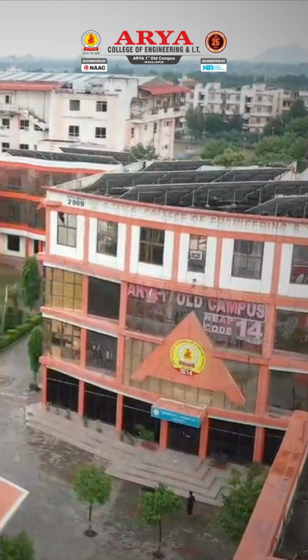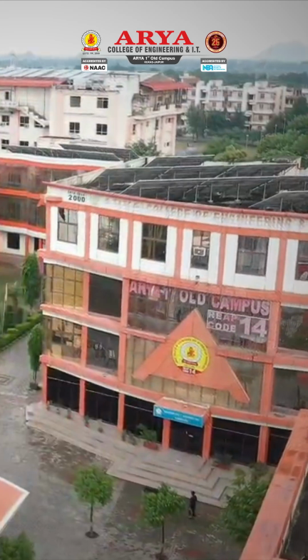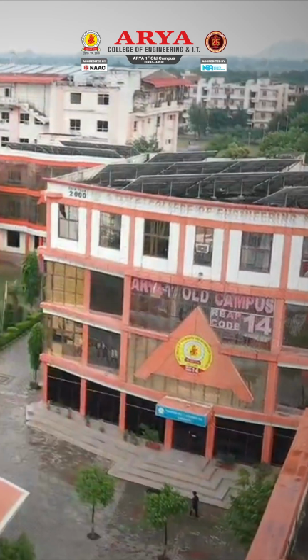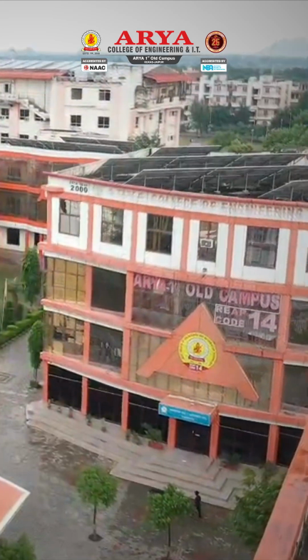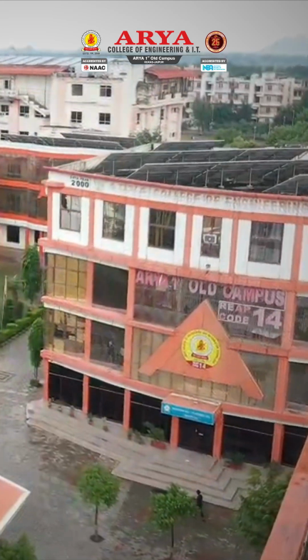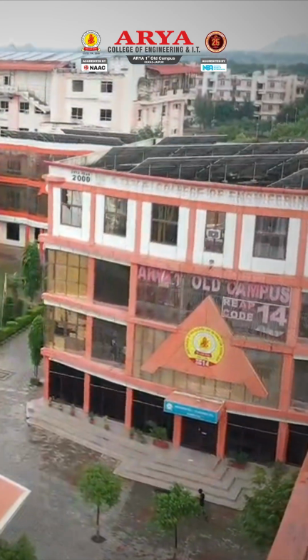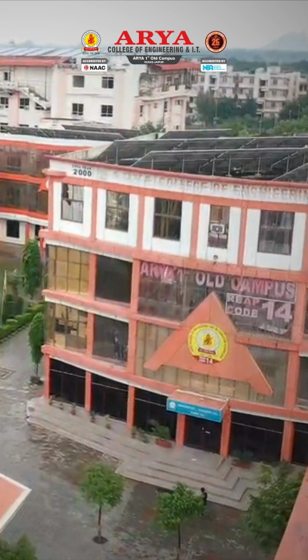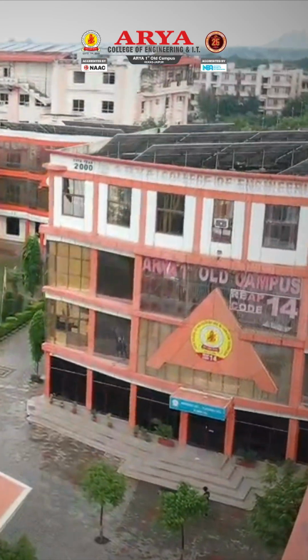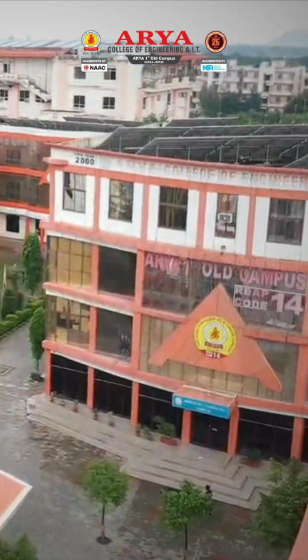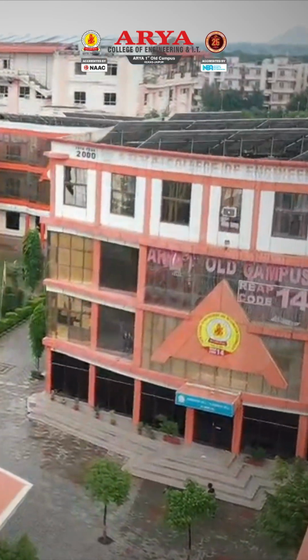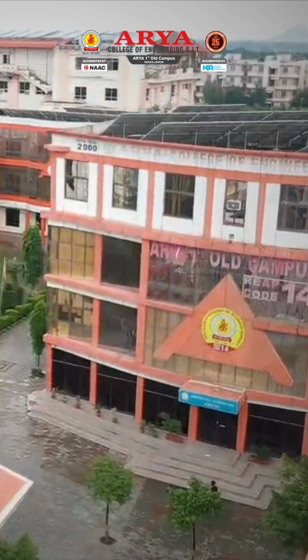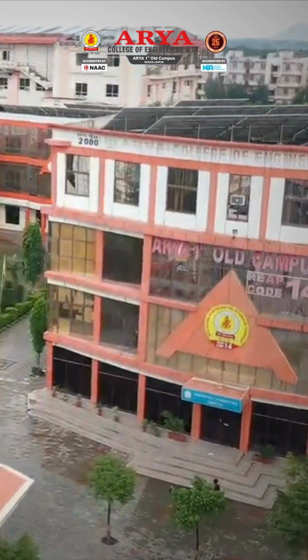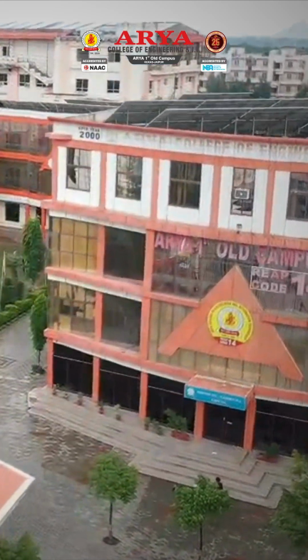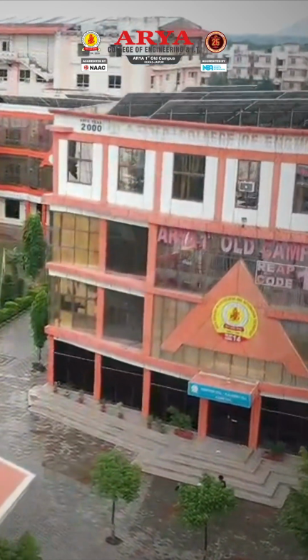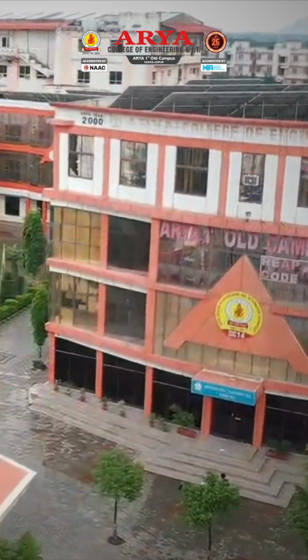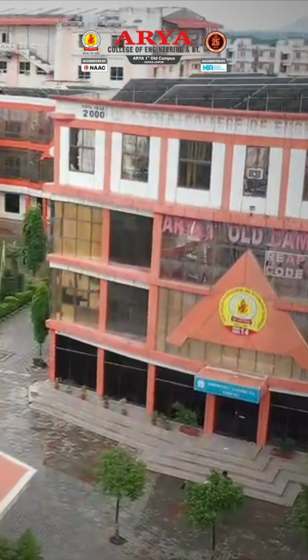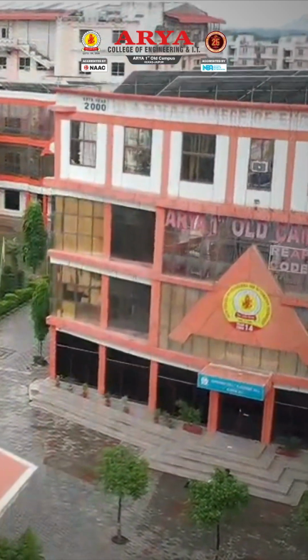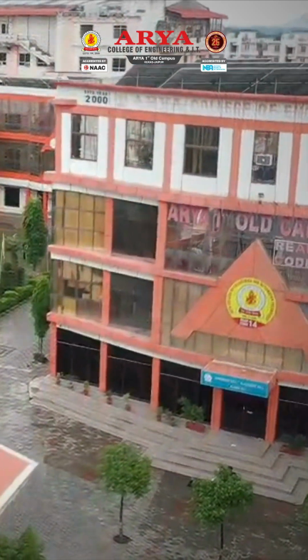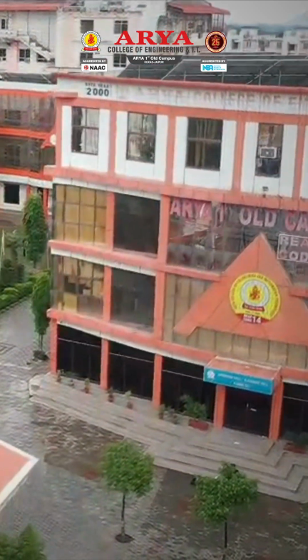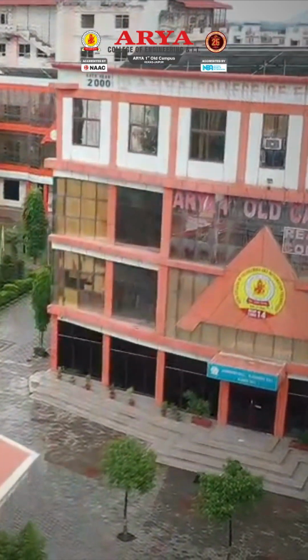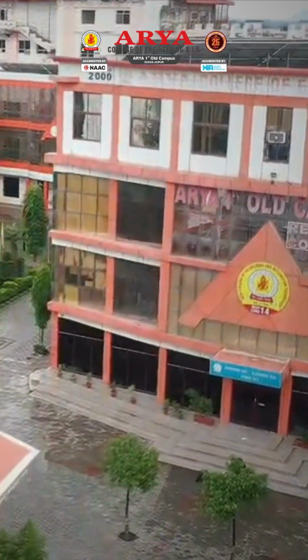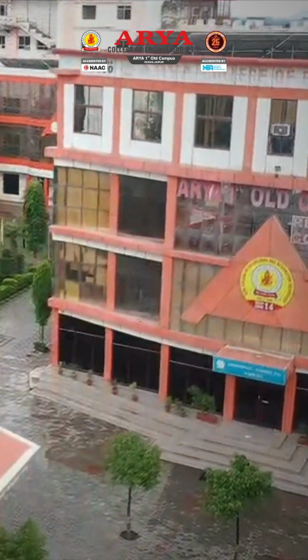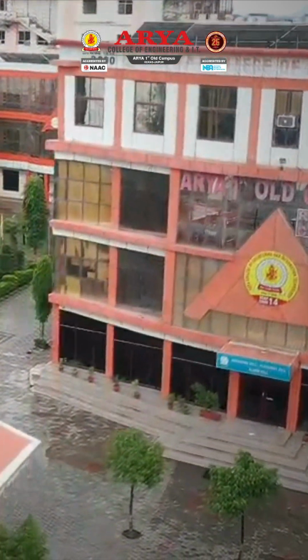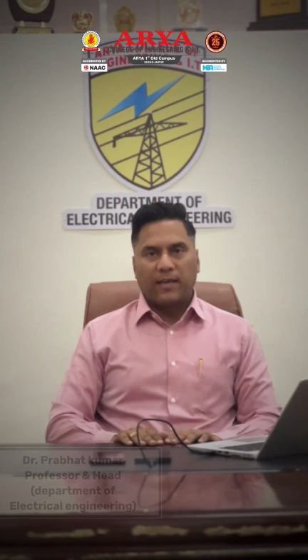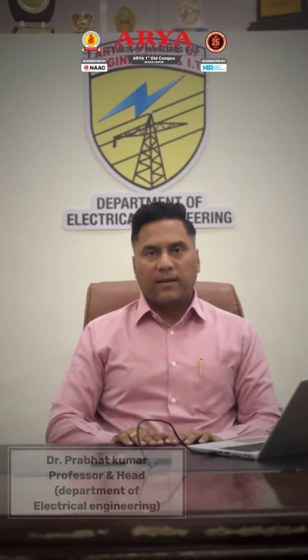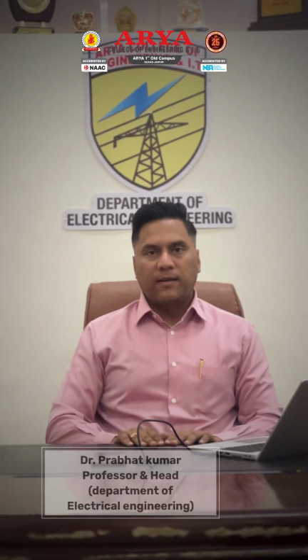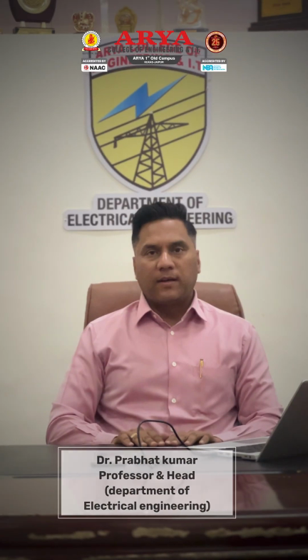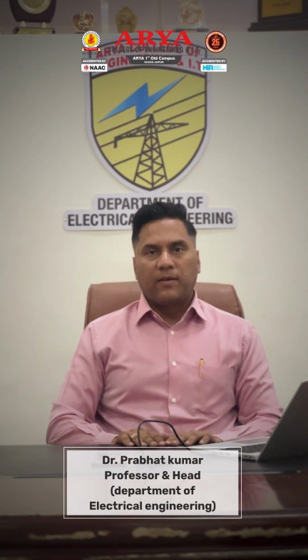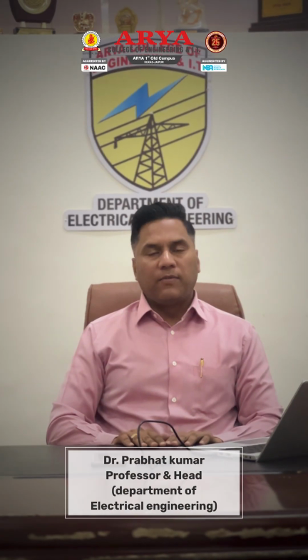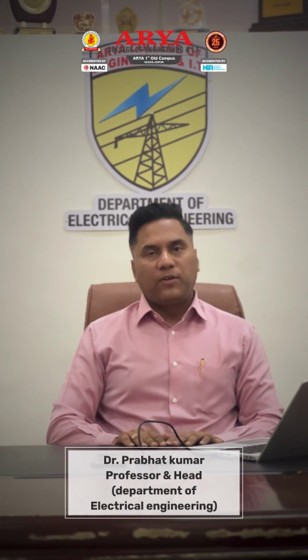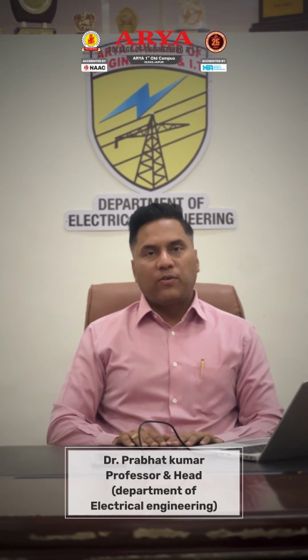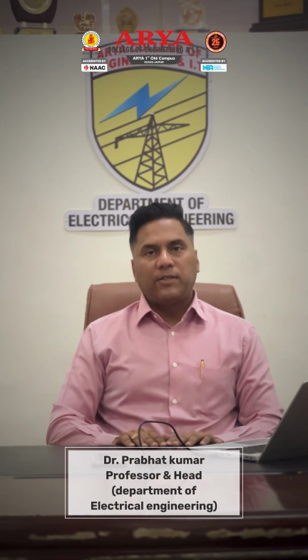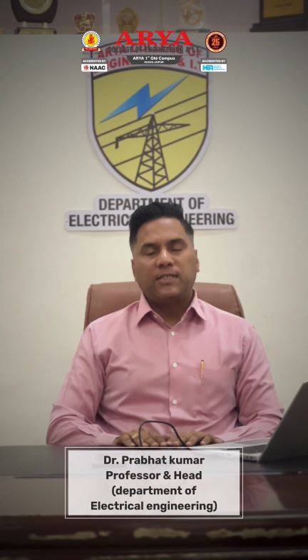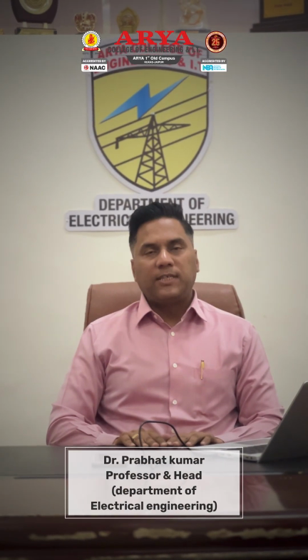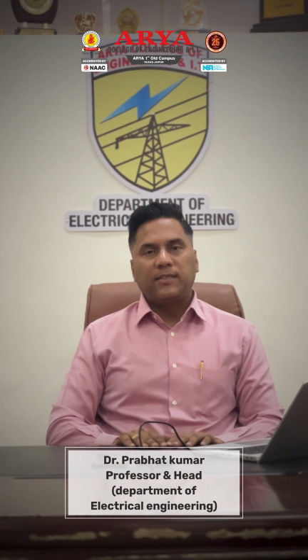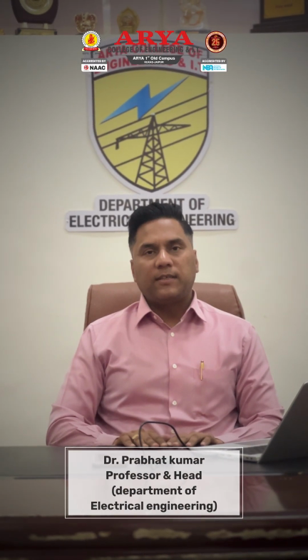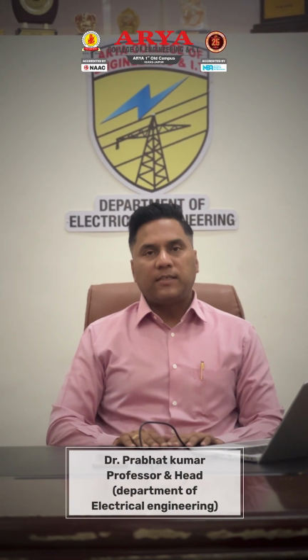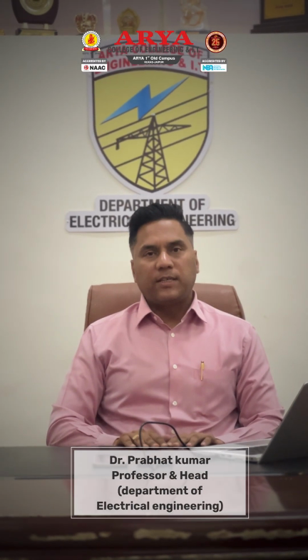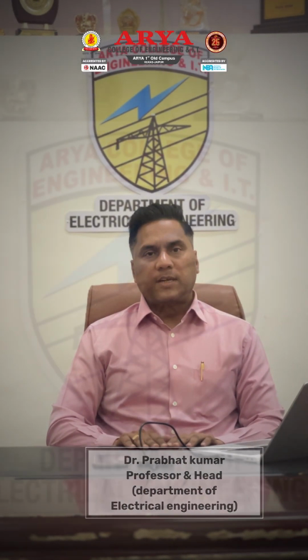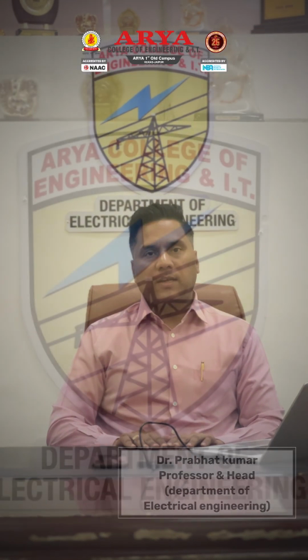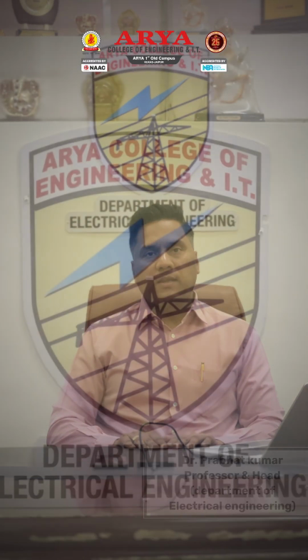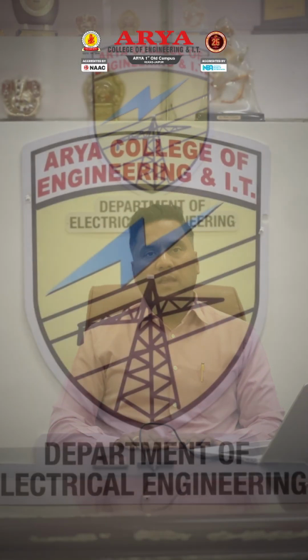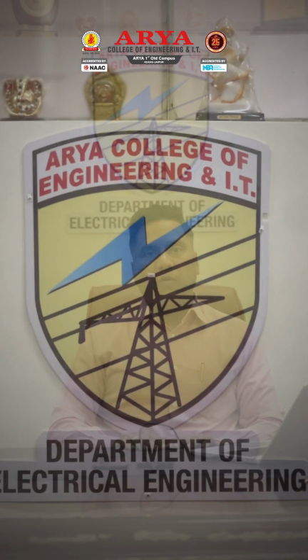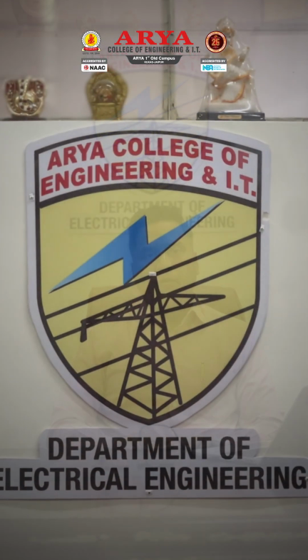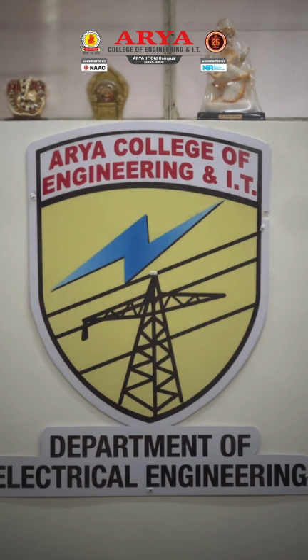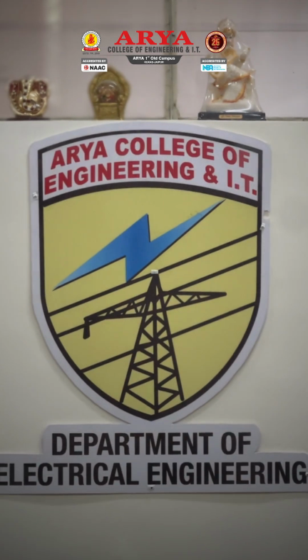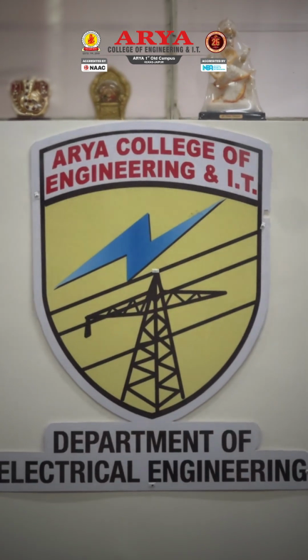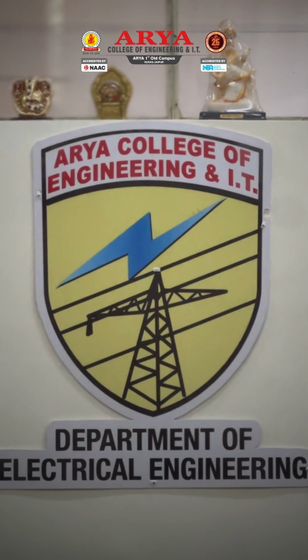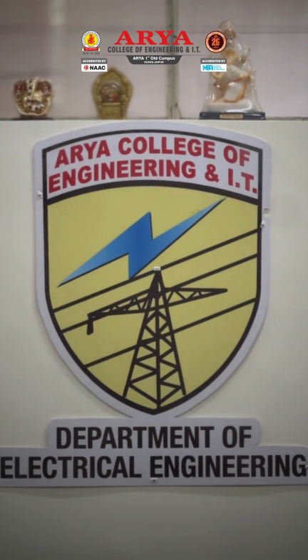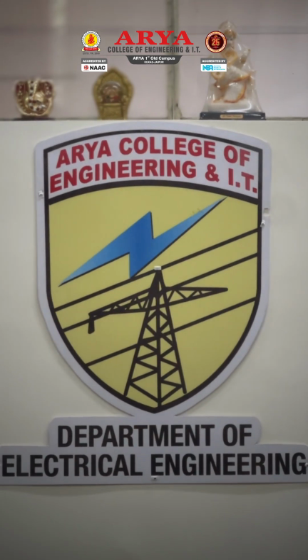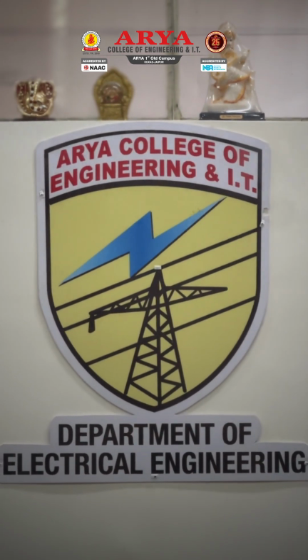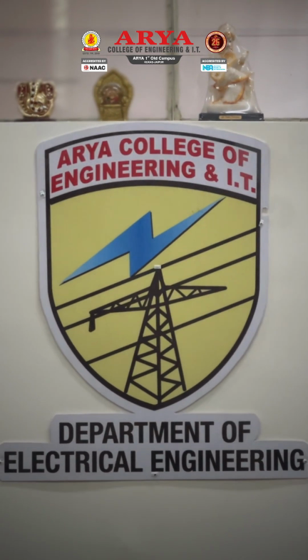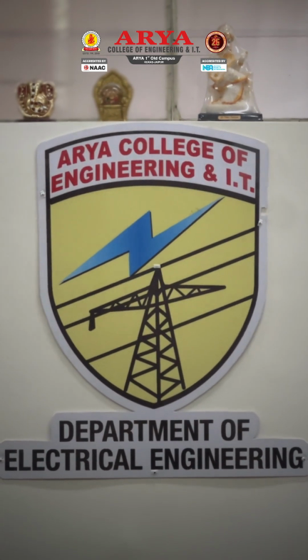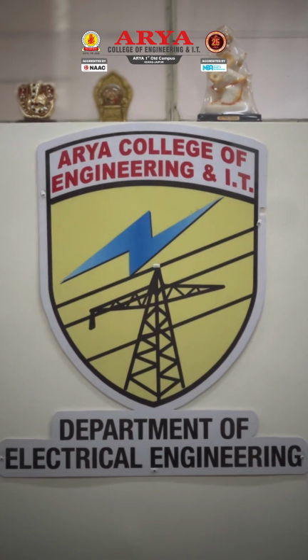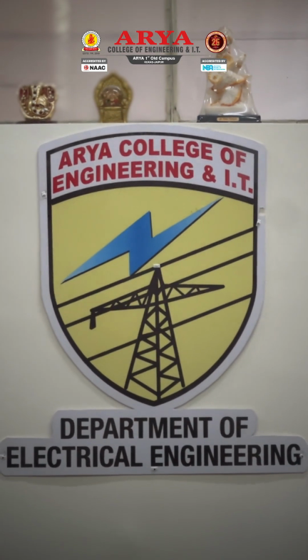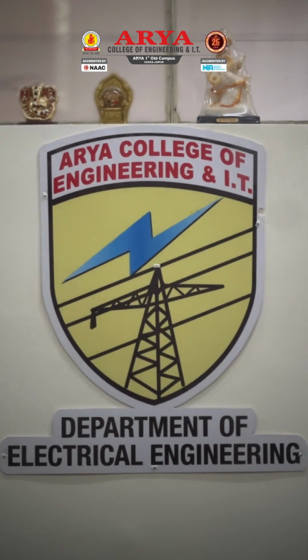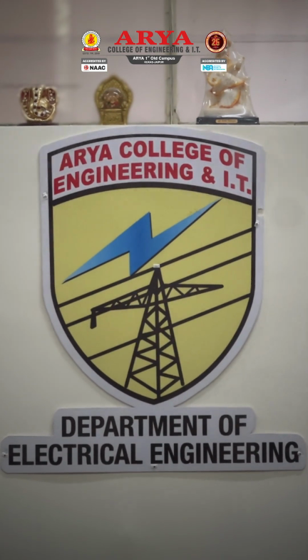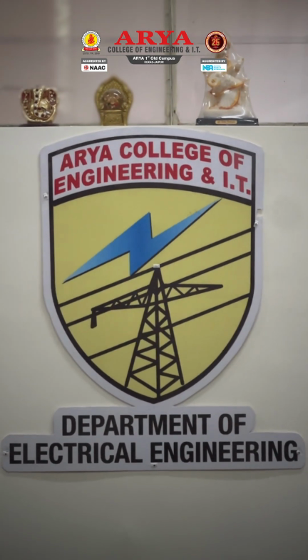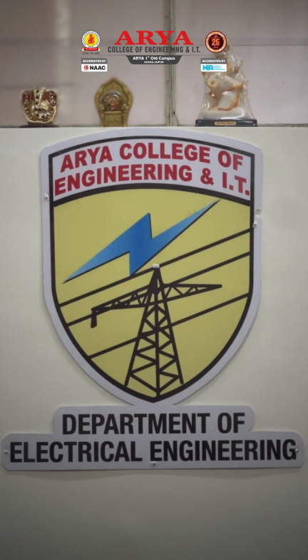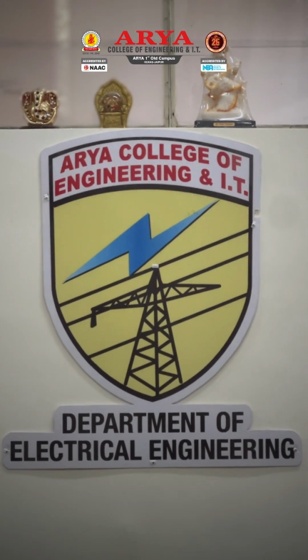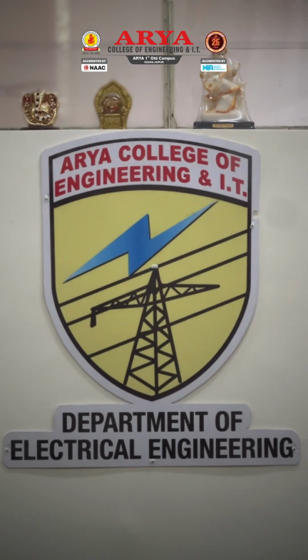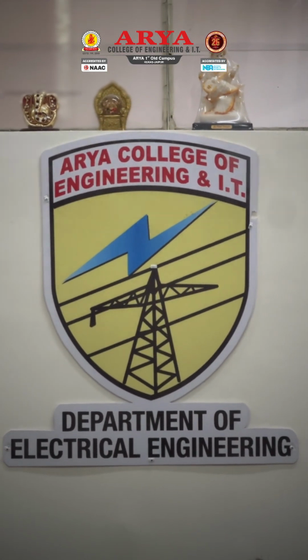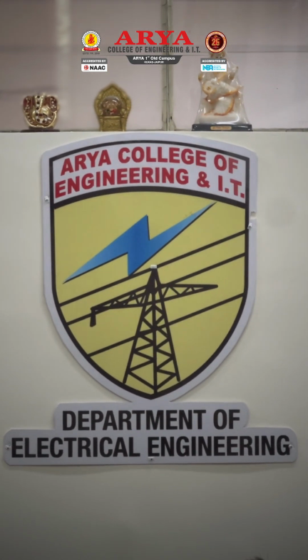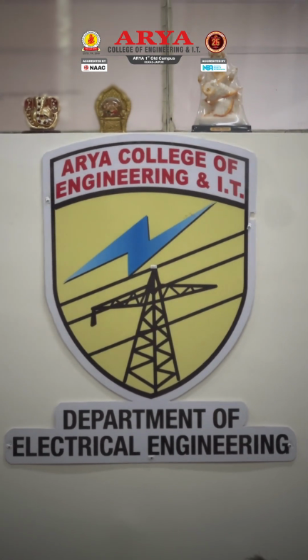Welcome to Arya College of Engineering and IT. Here, we don't just teach engineering — we shape the future engineer.